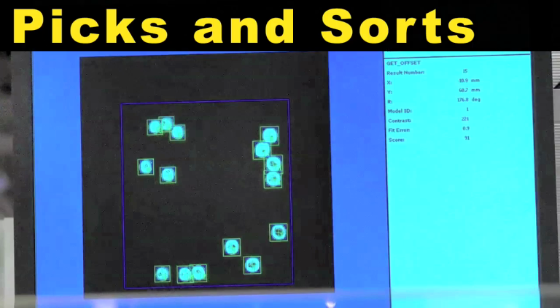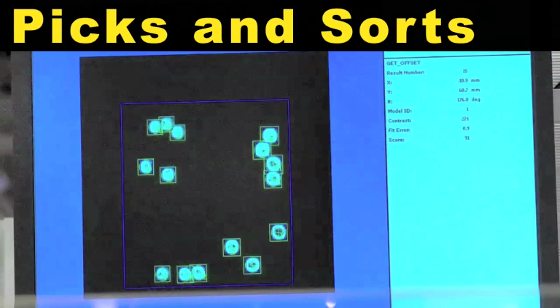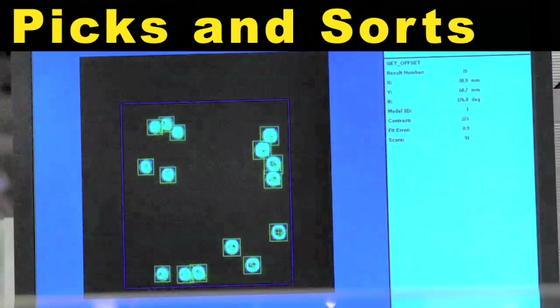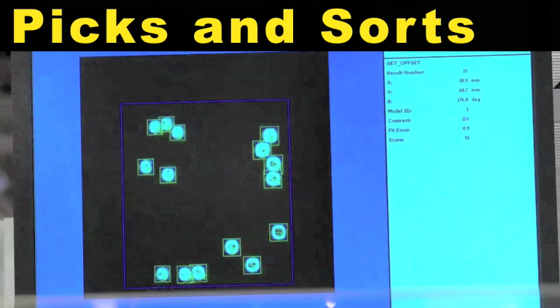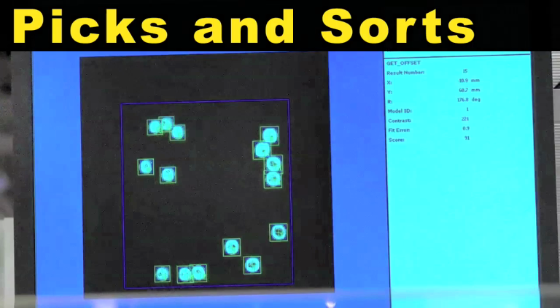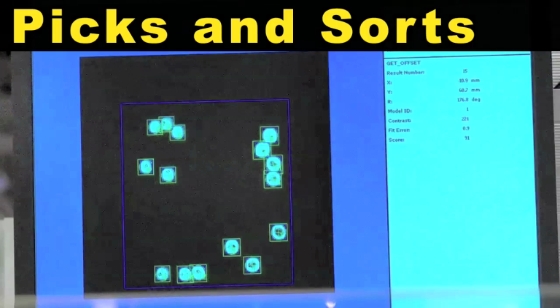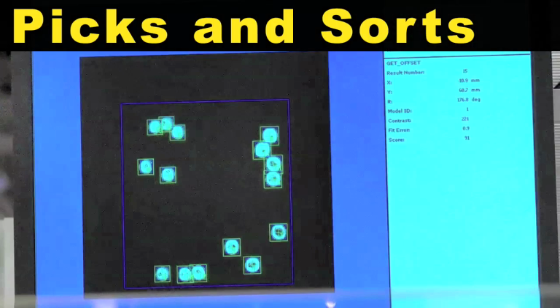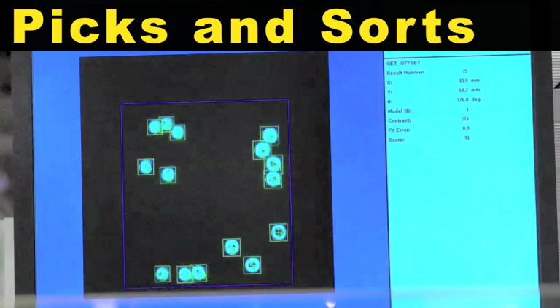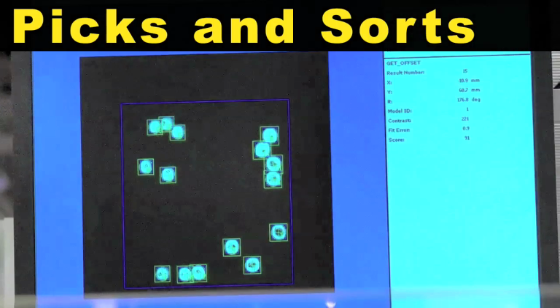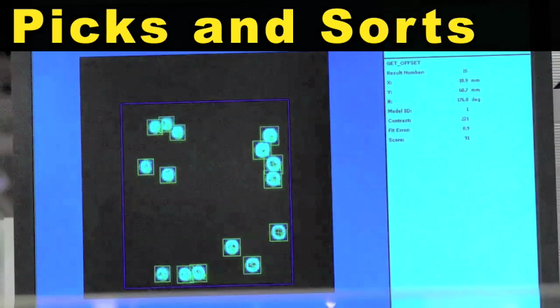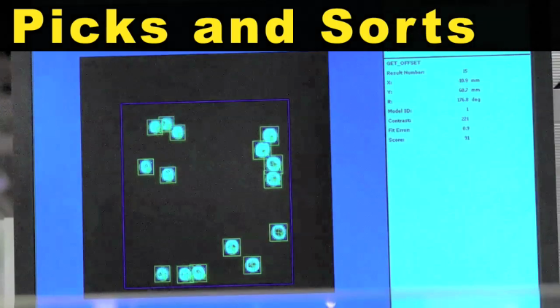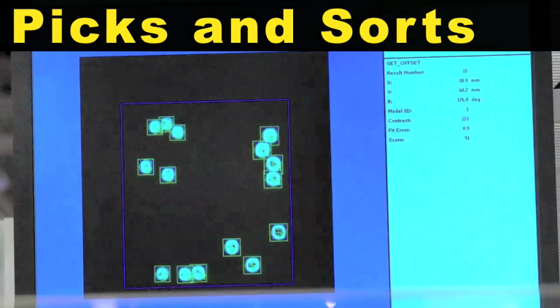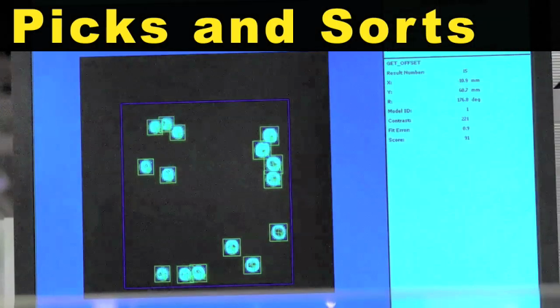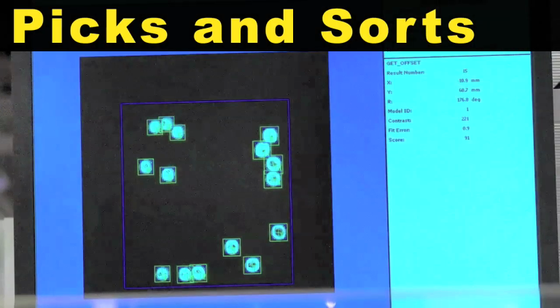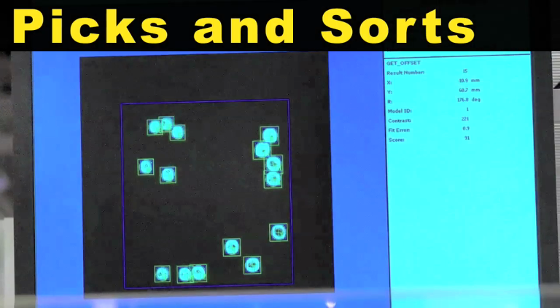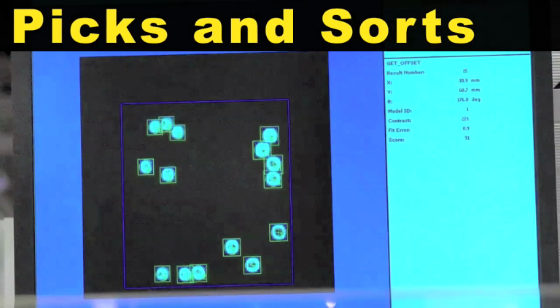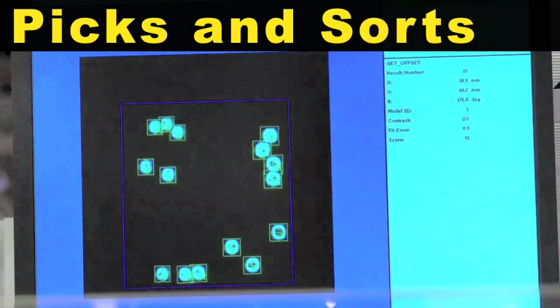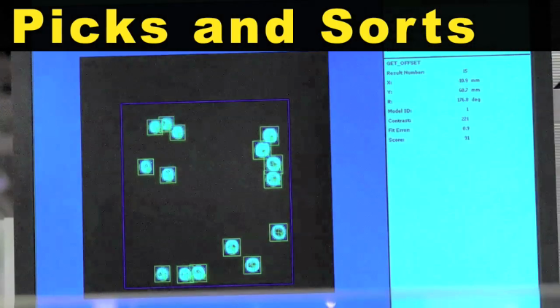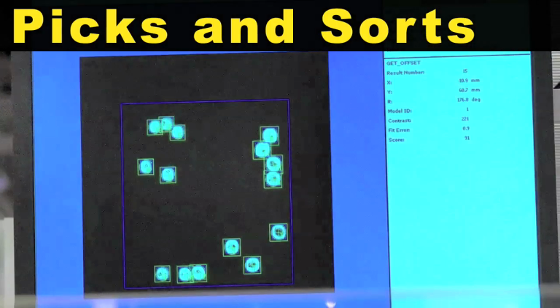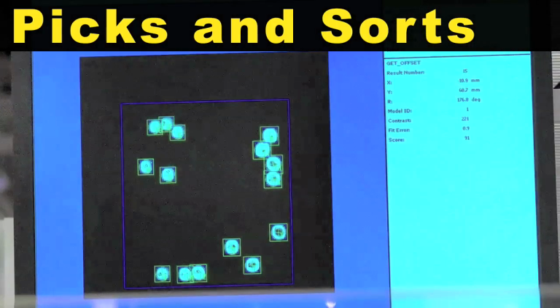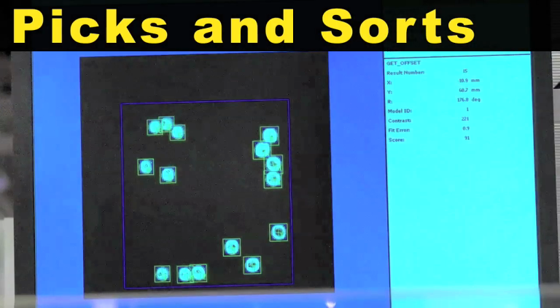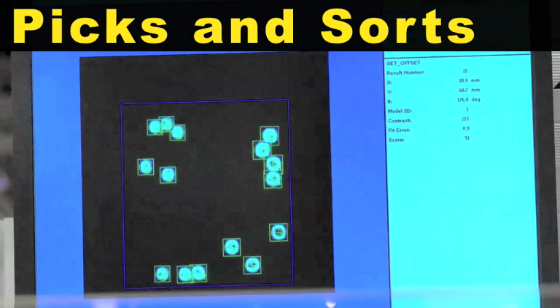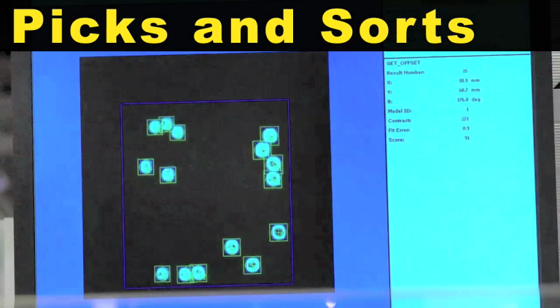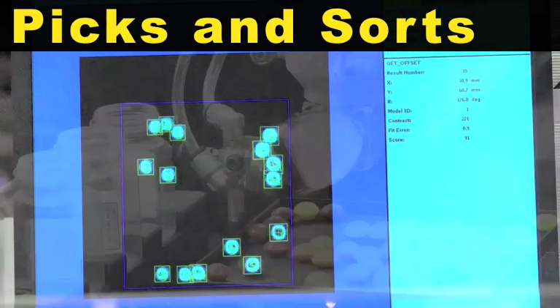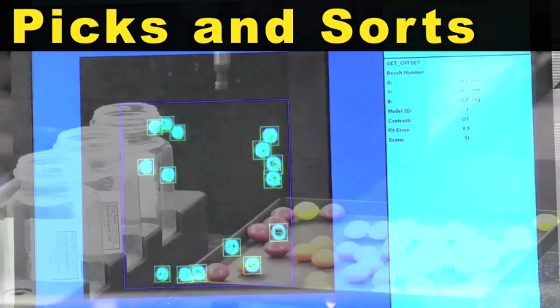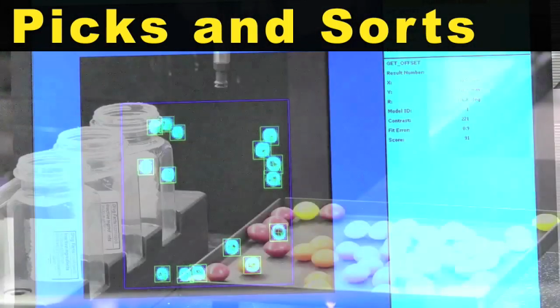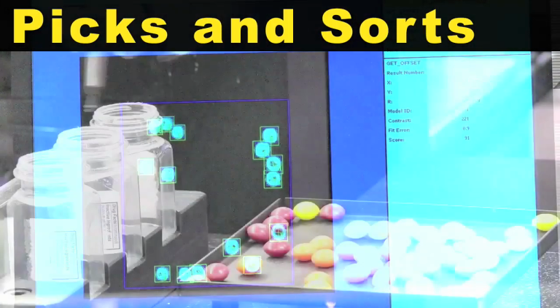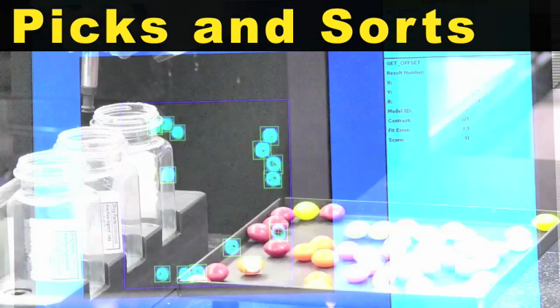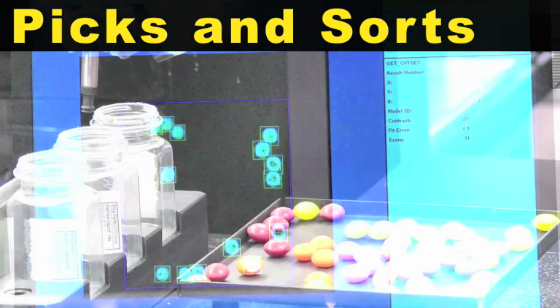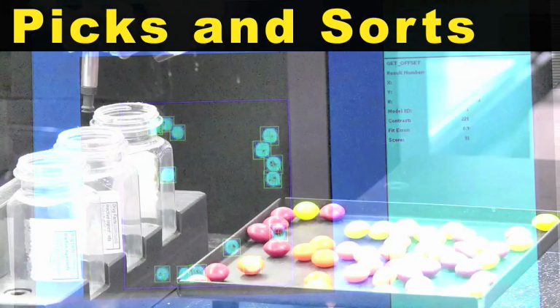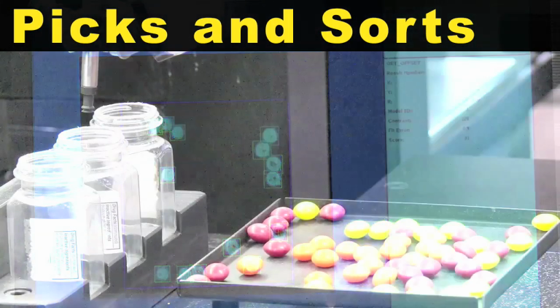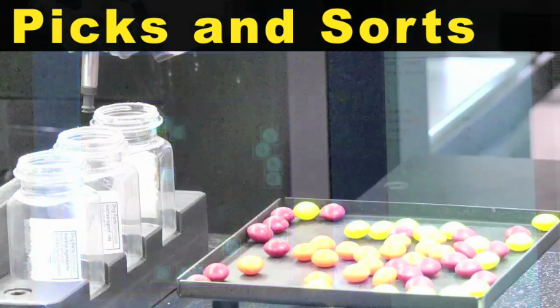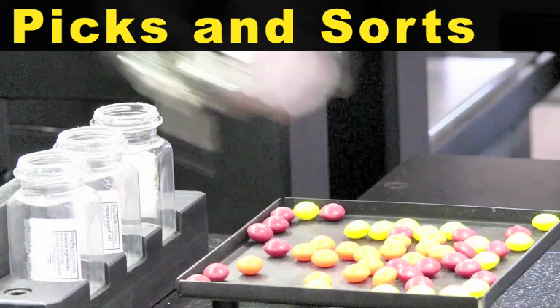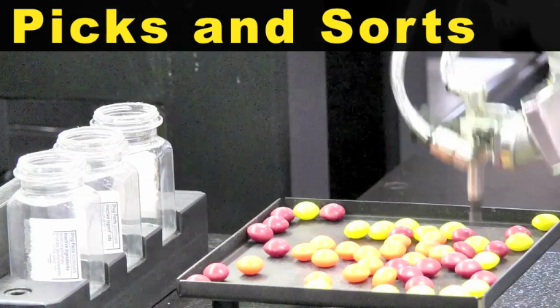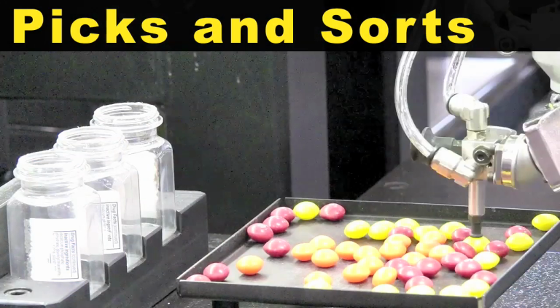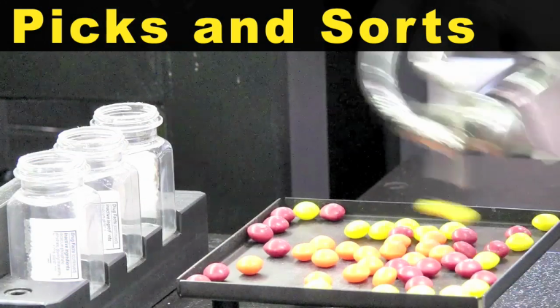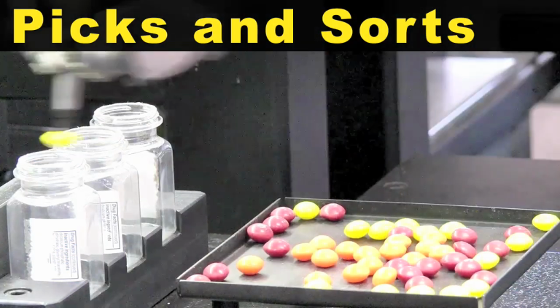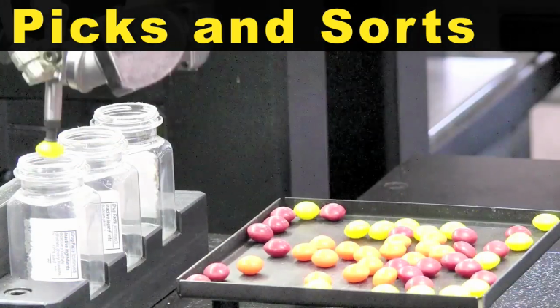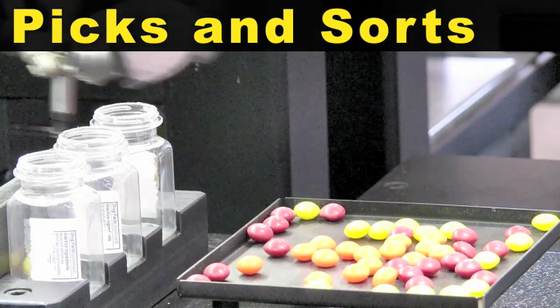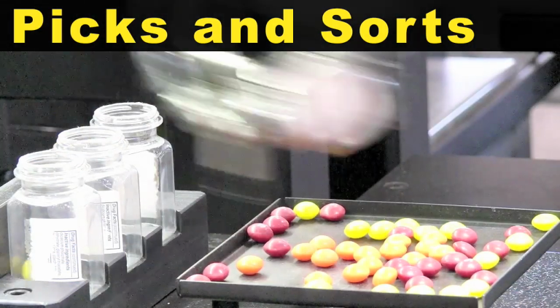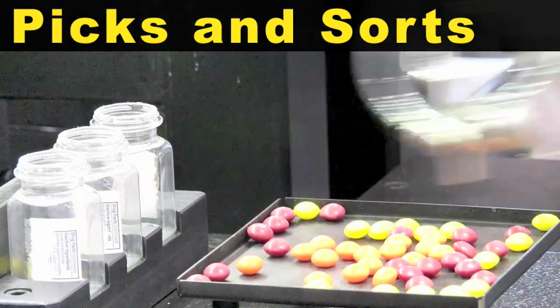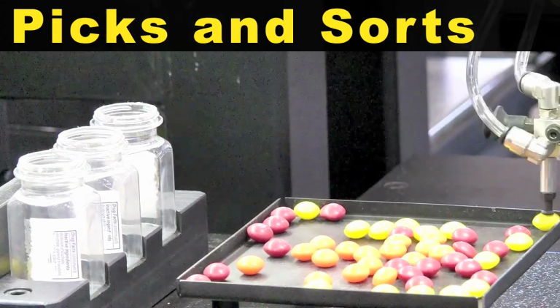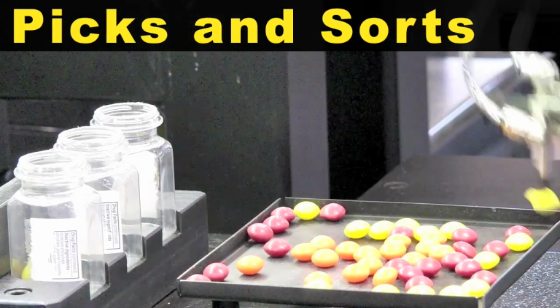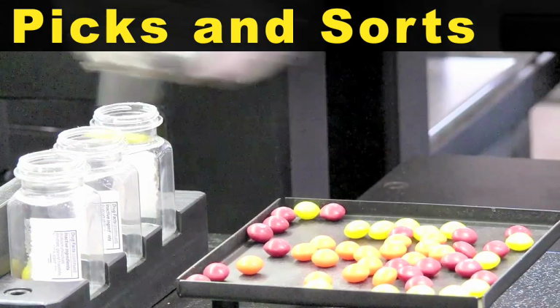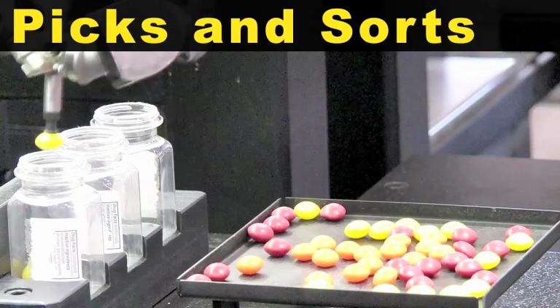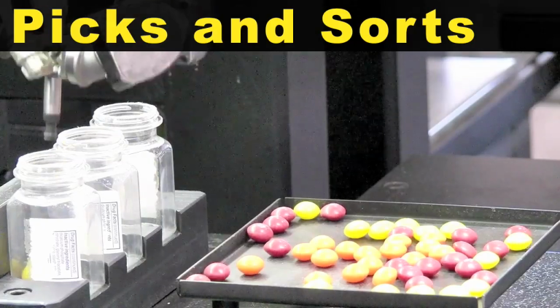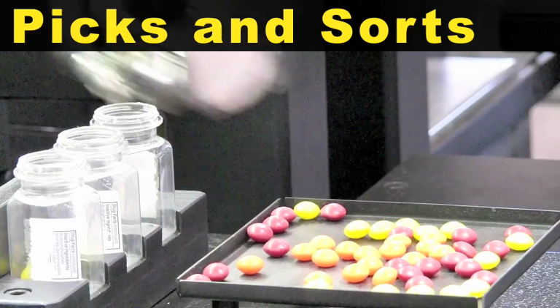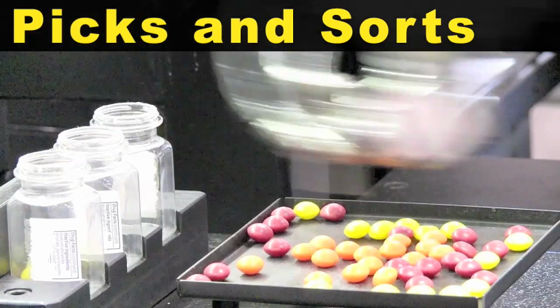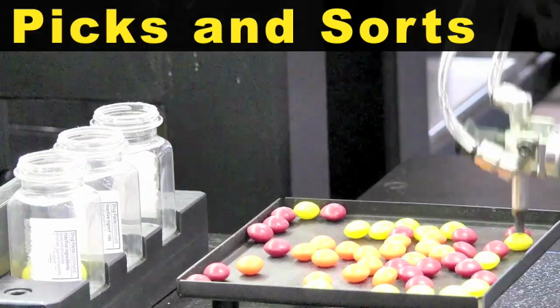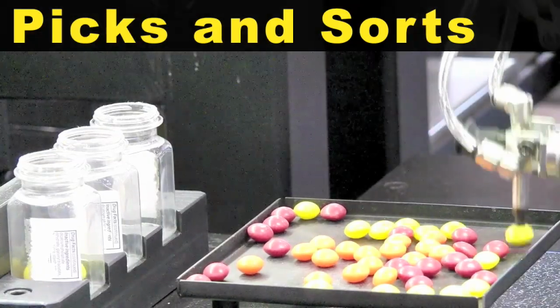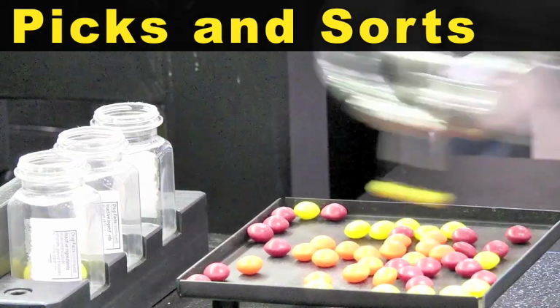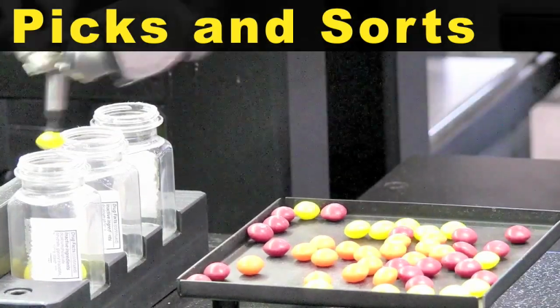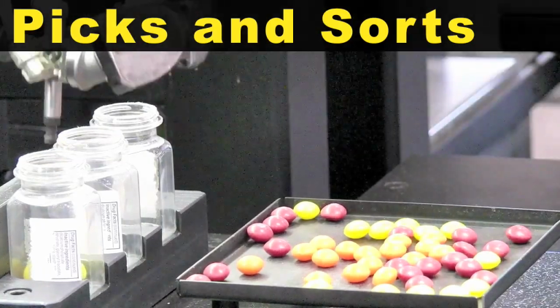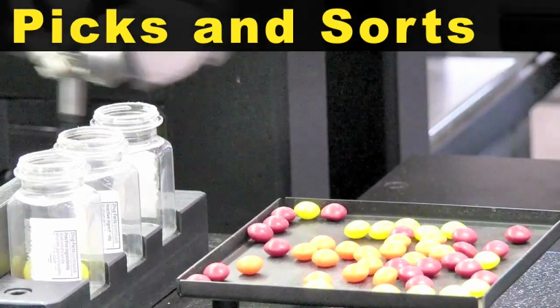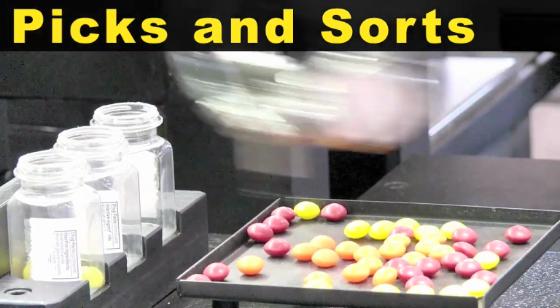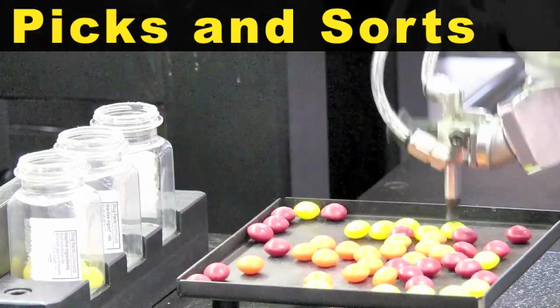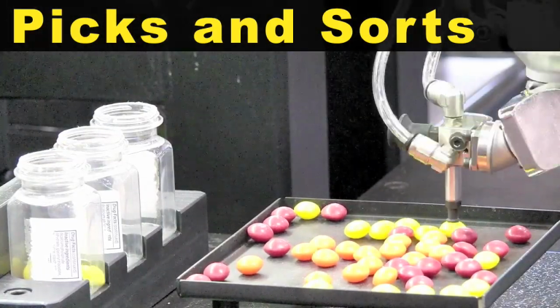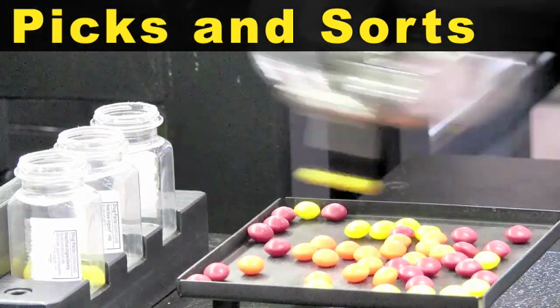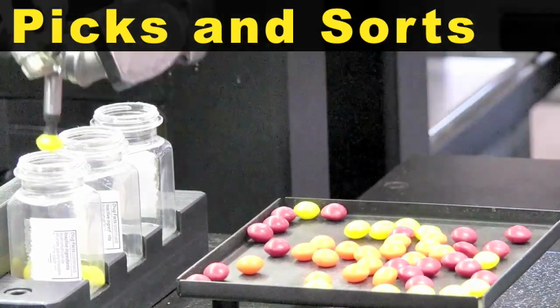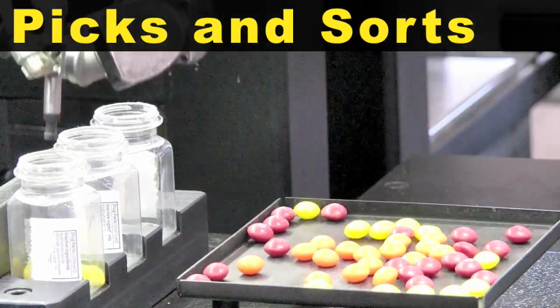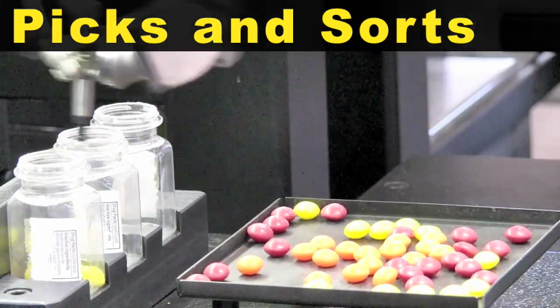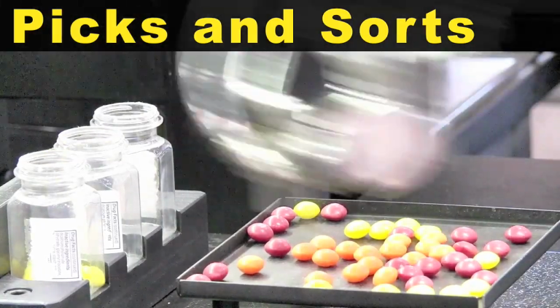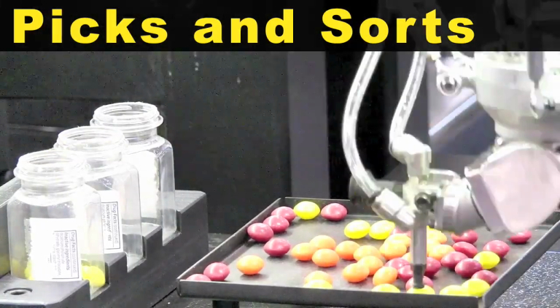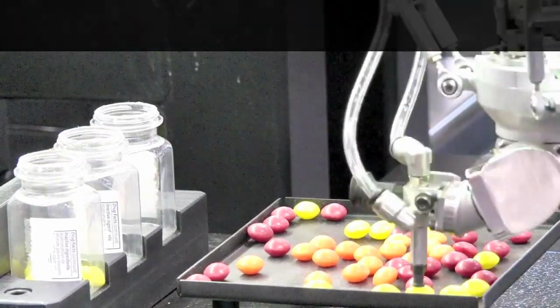Using IR Vision and a color camera, the robot picks and sorts the yellow, red and orange pills separately.